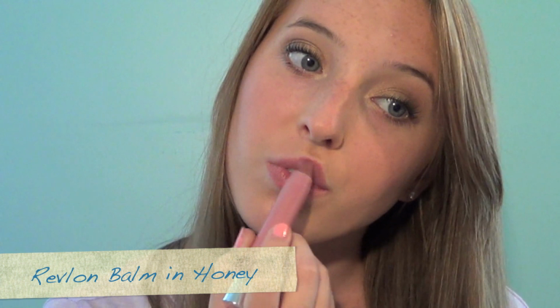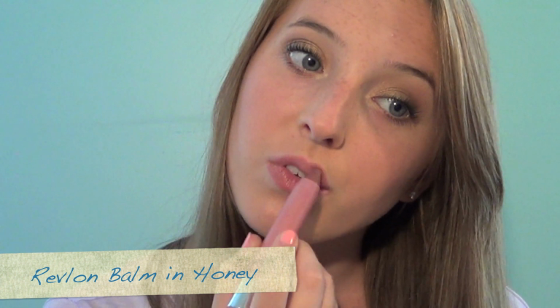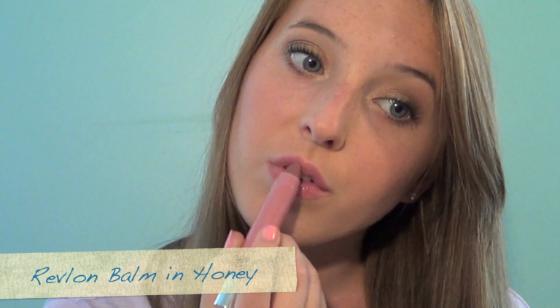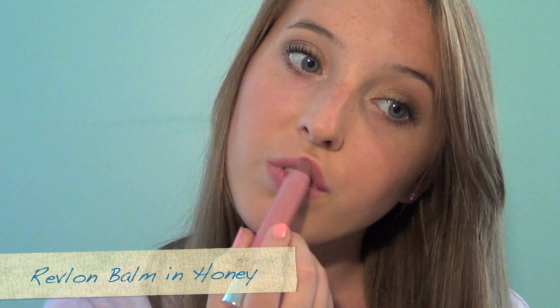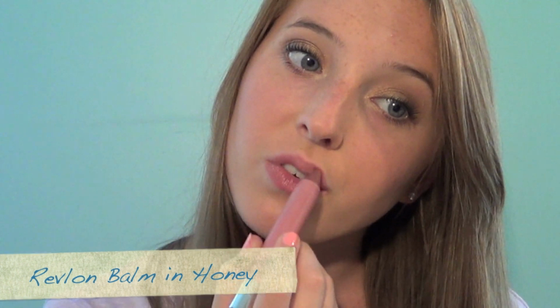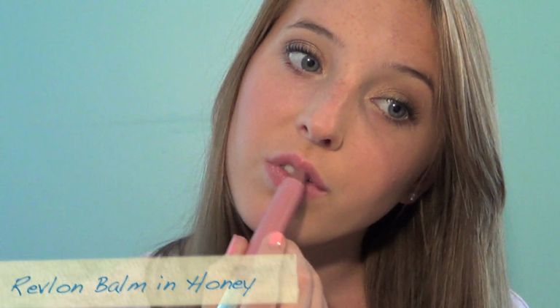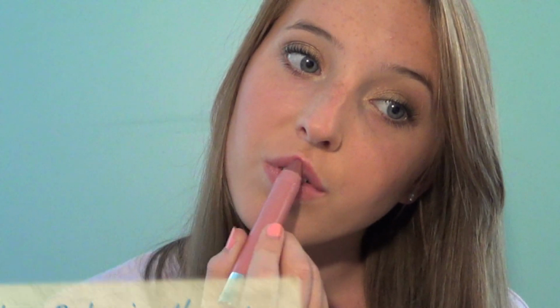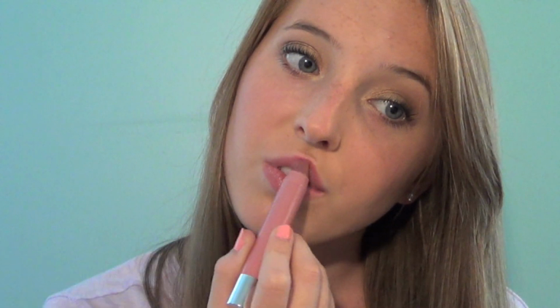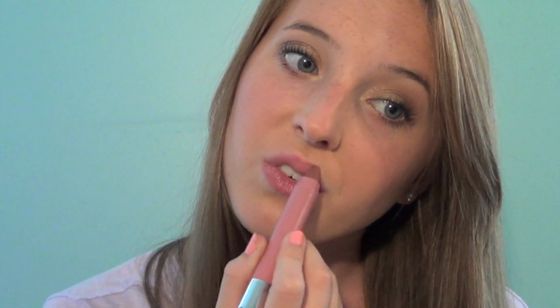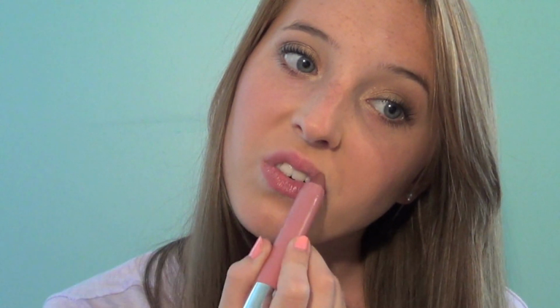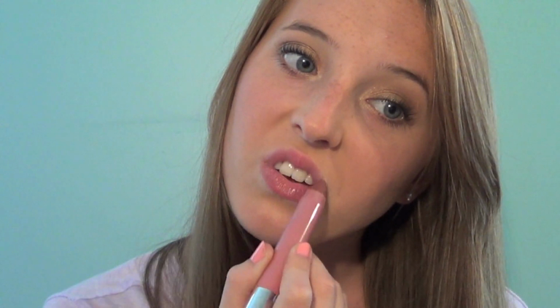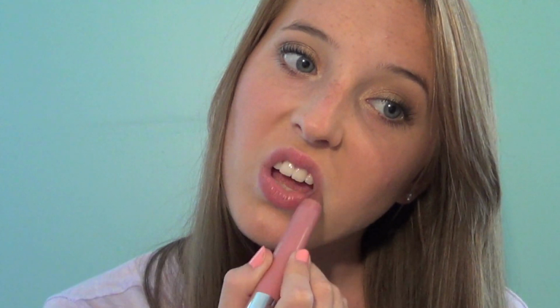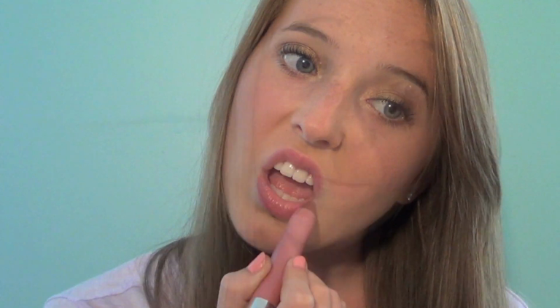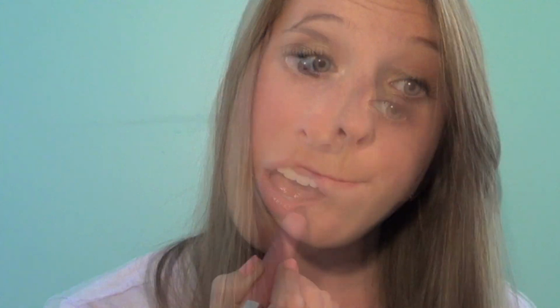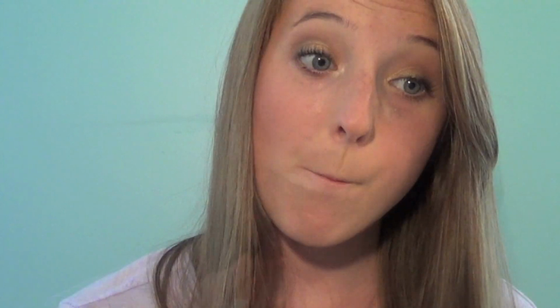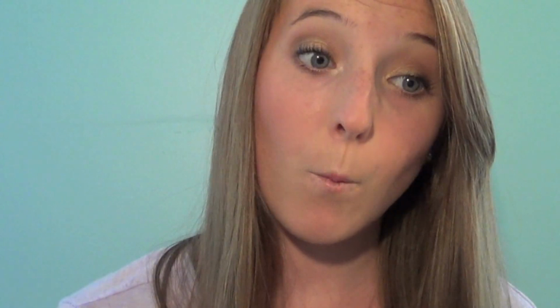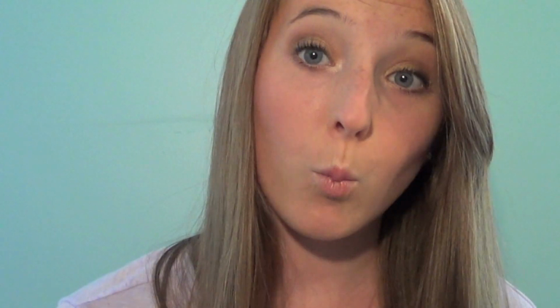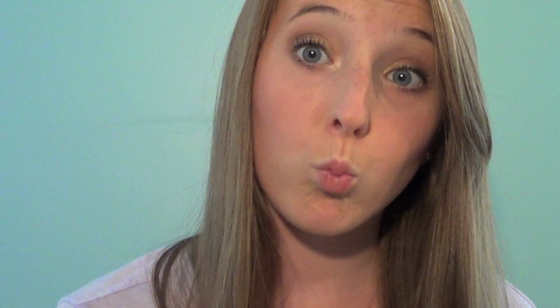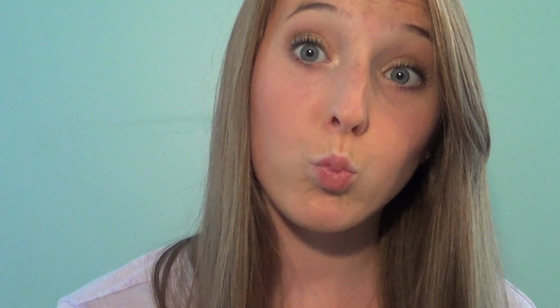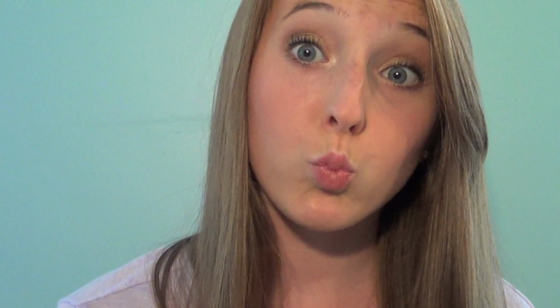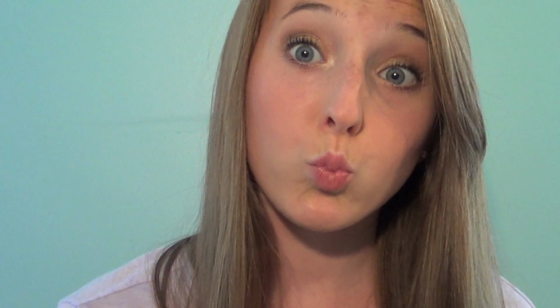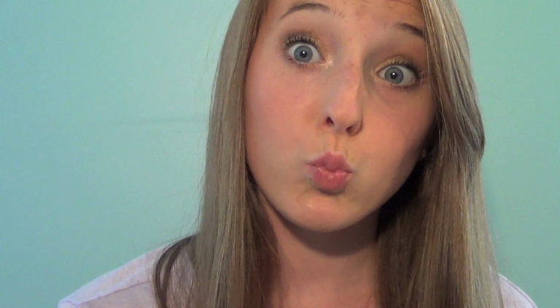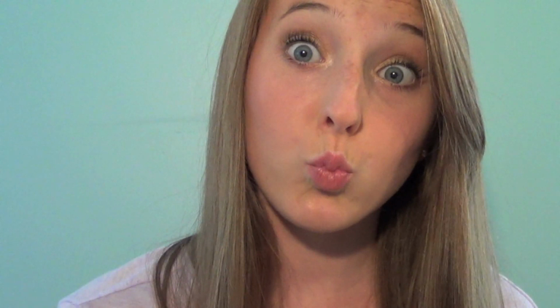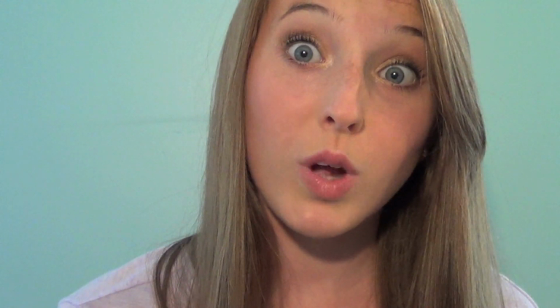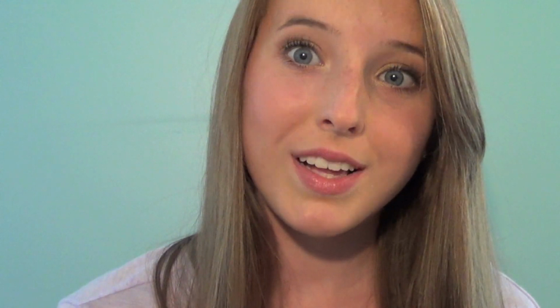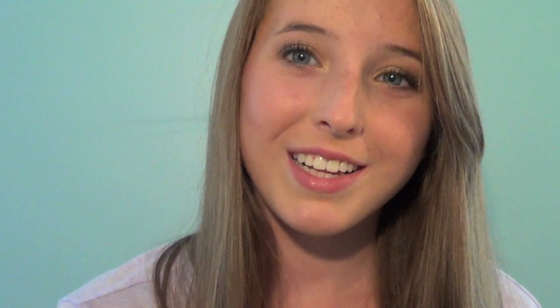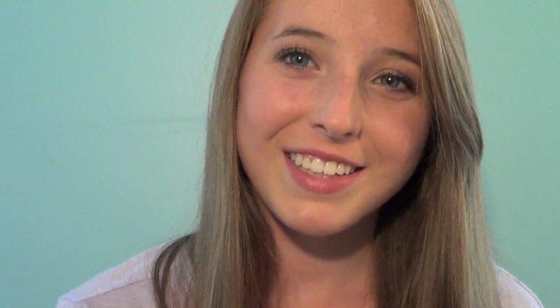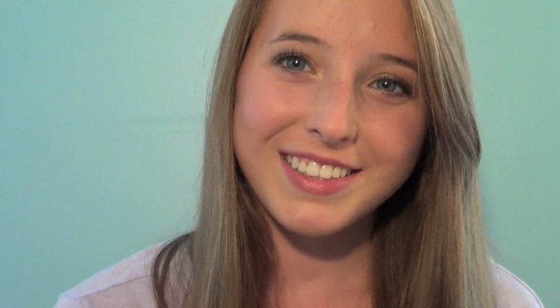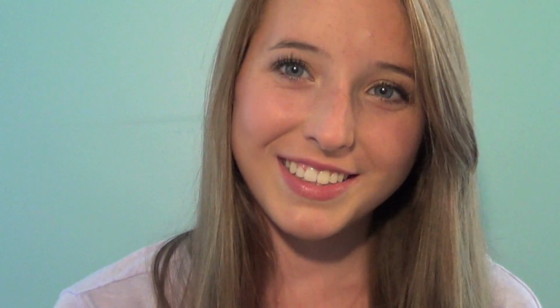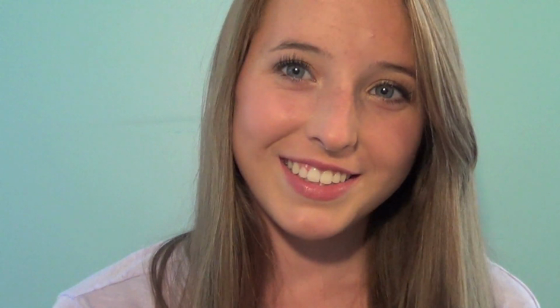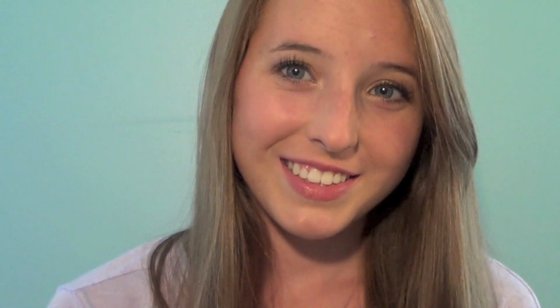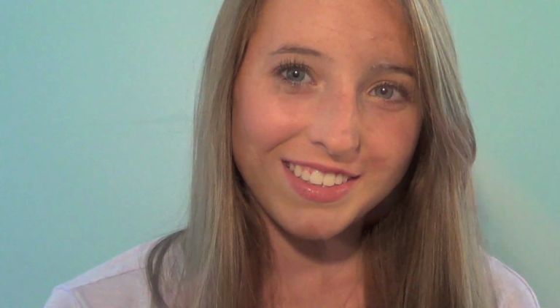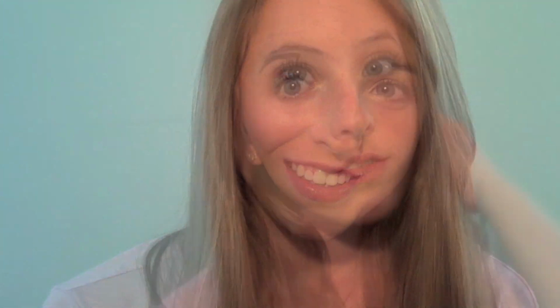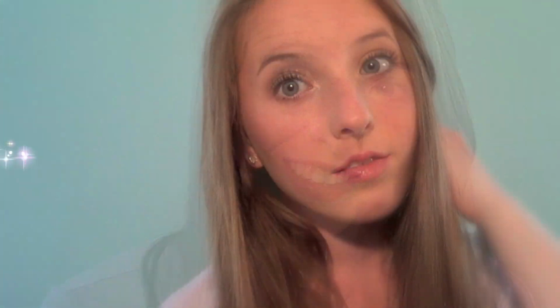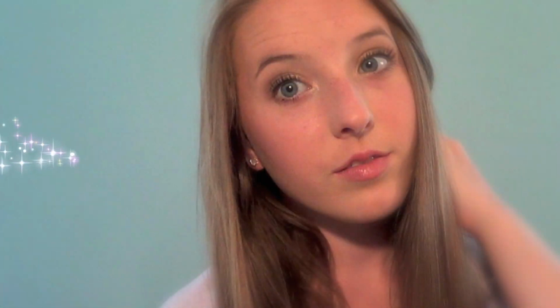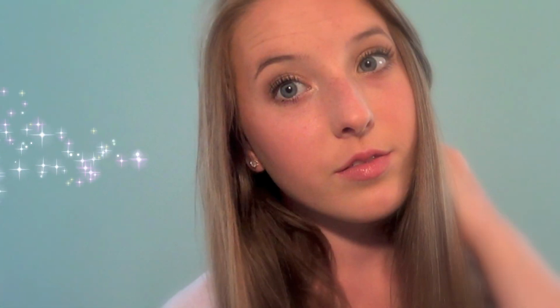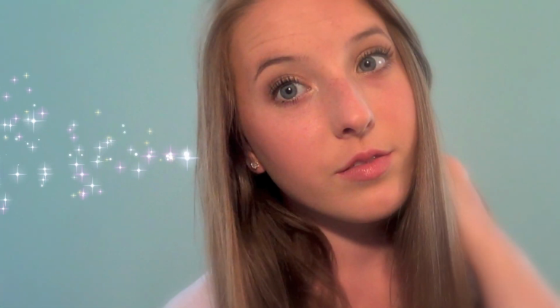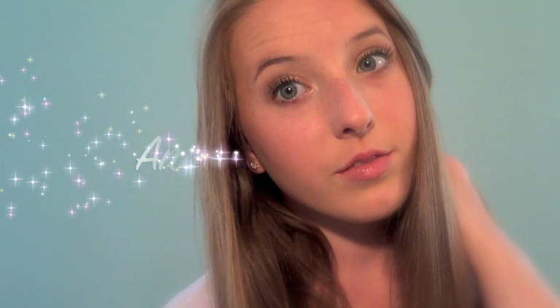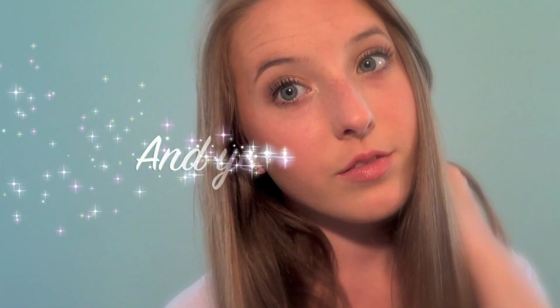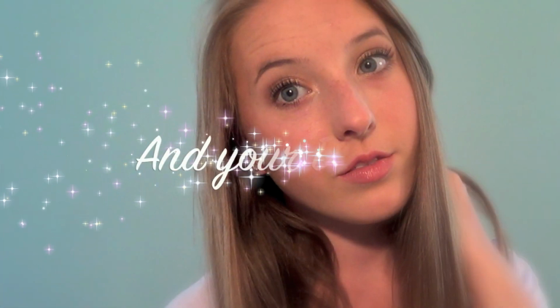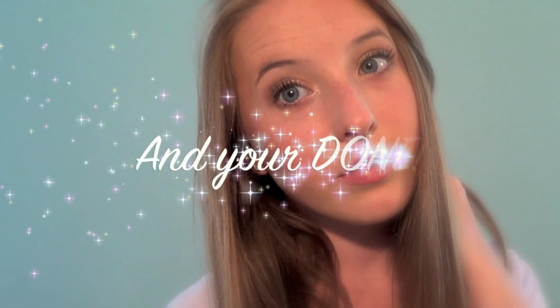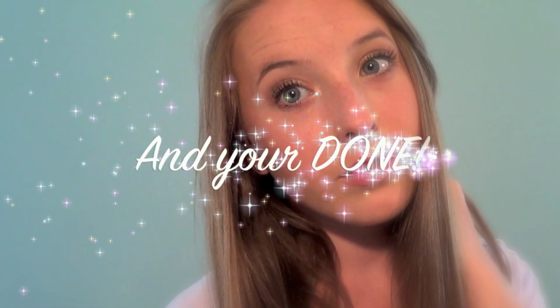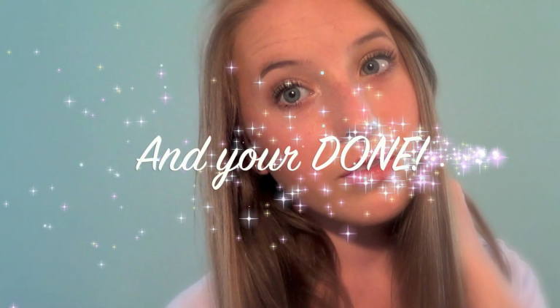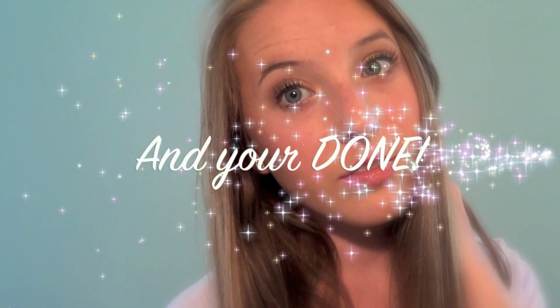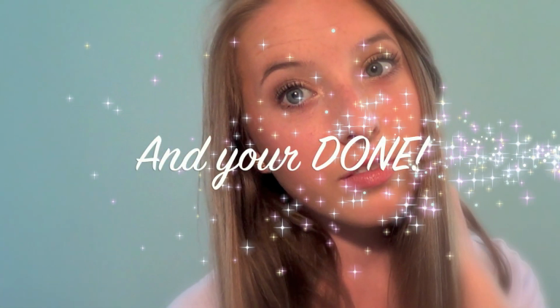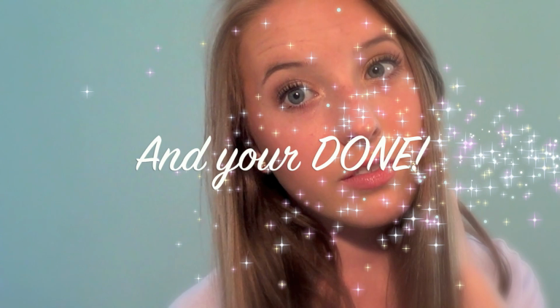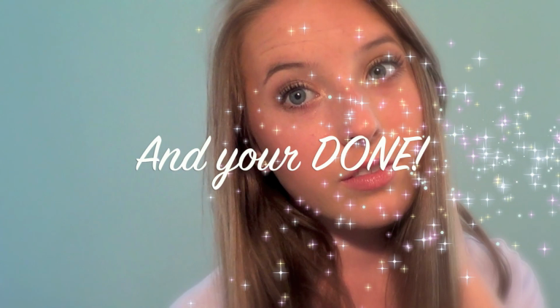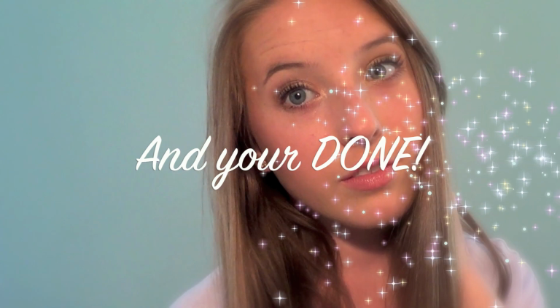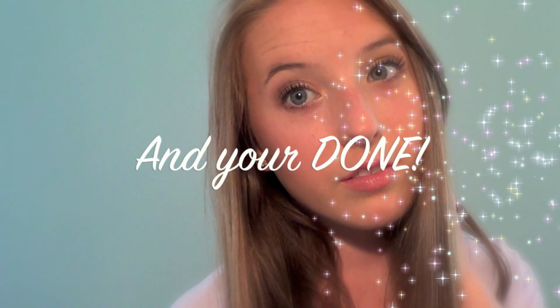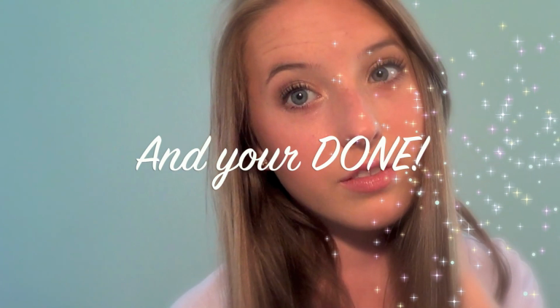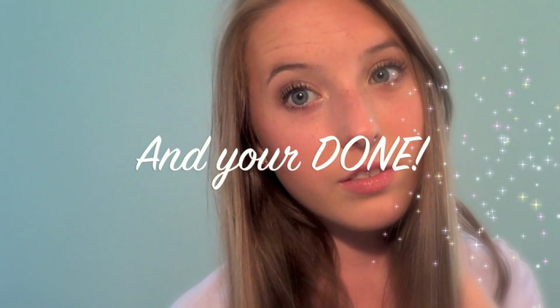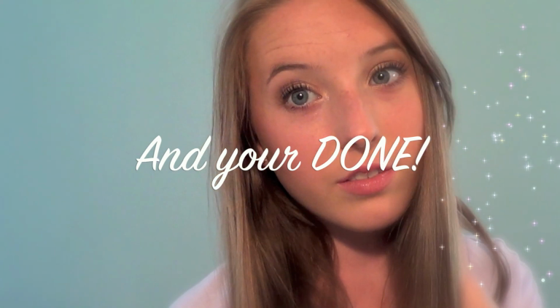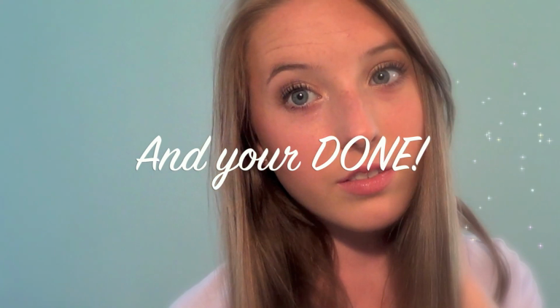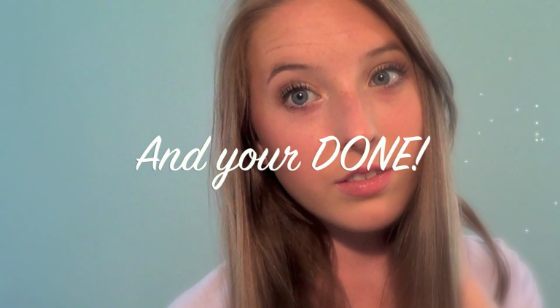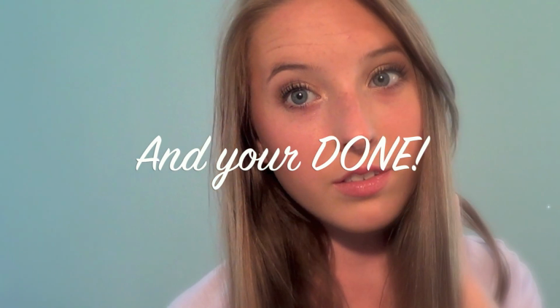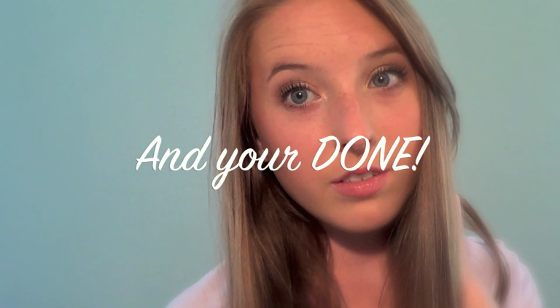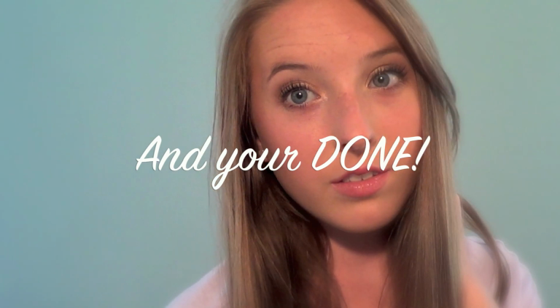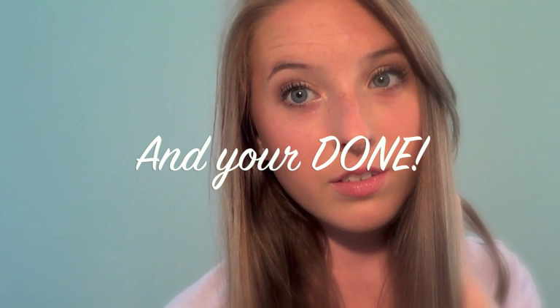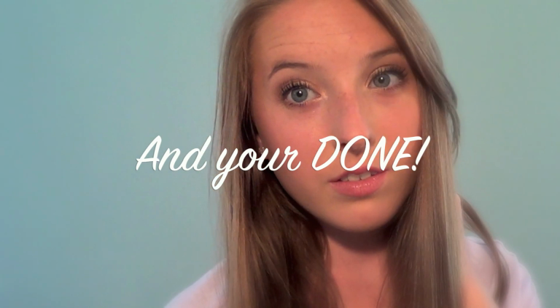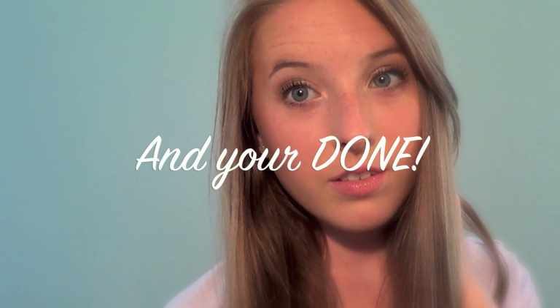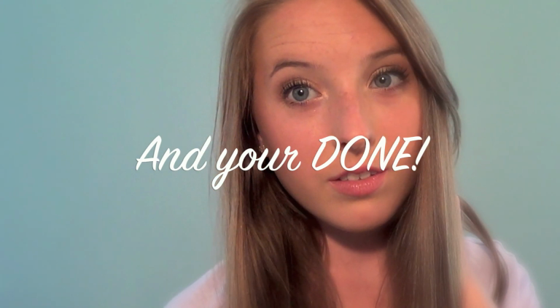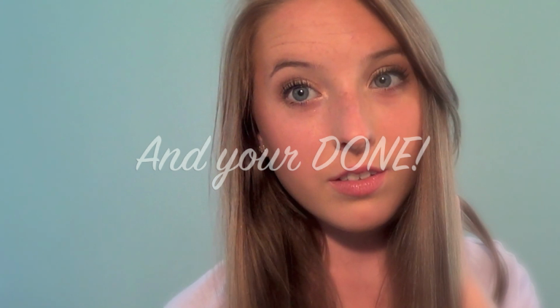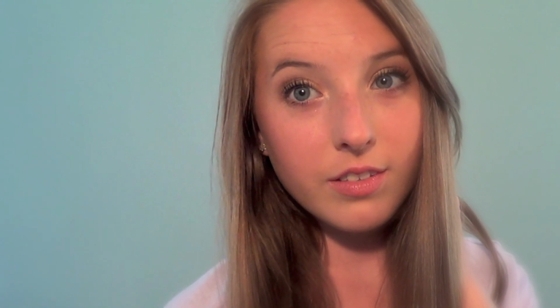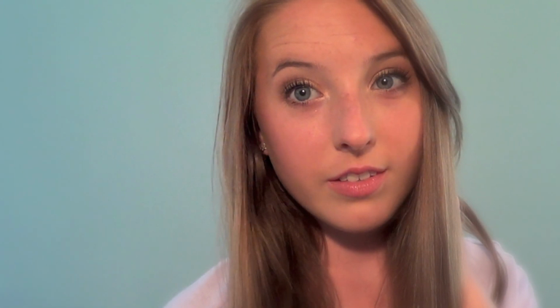And then this back to school look is complete. I hope you guys enjoyed!